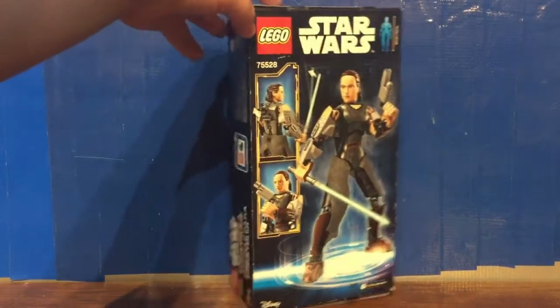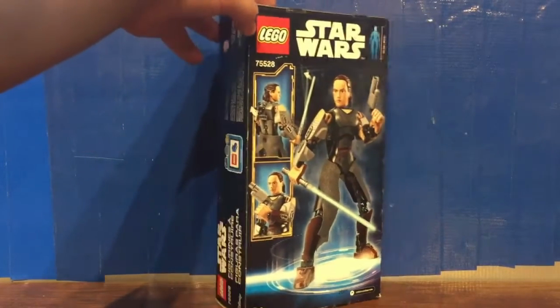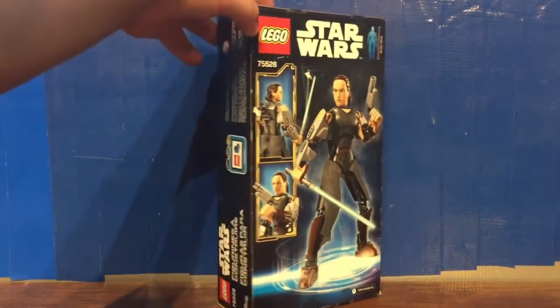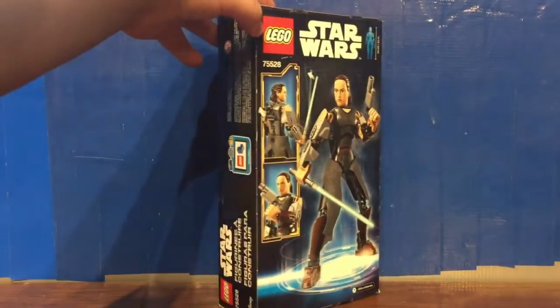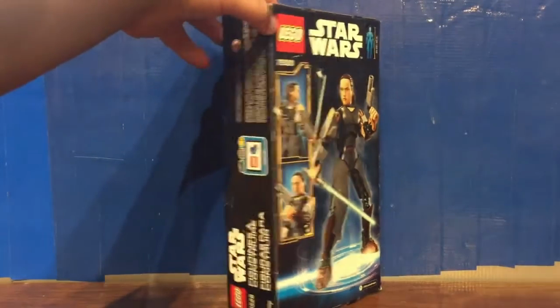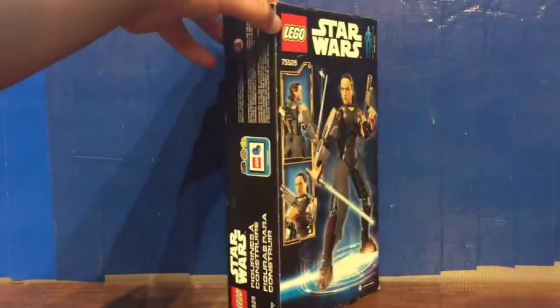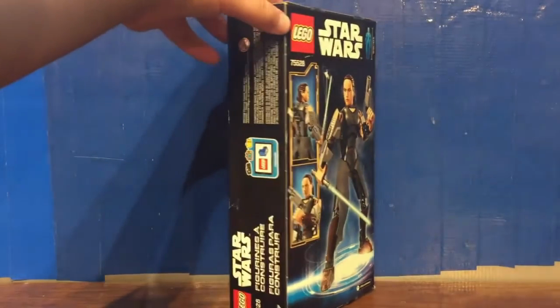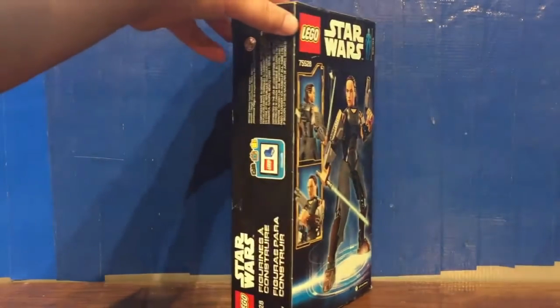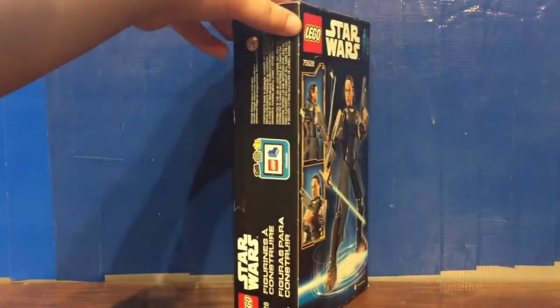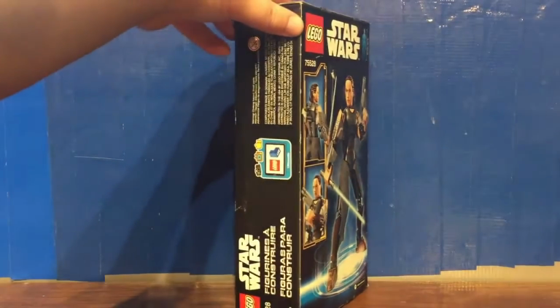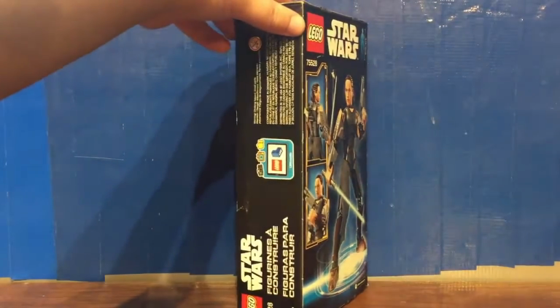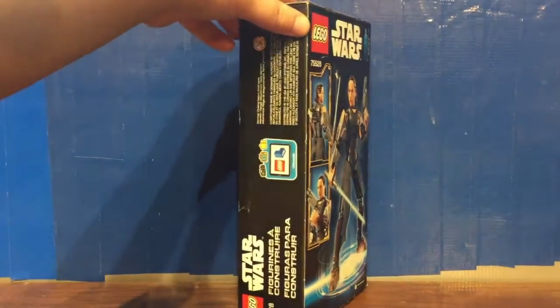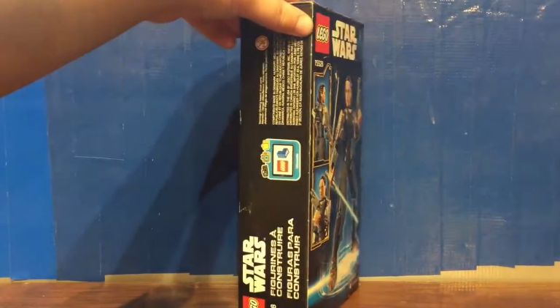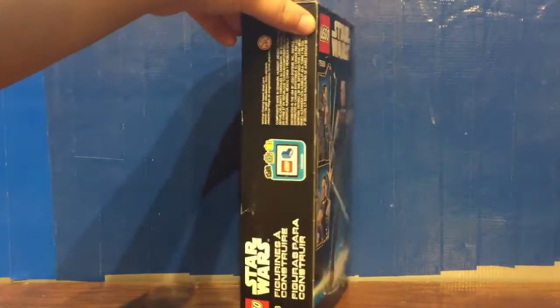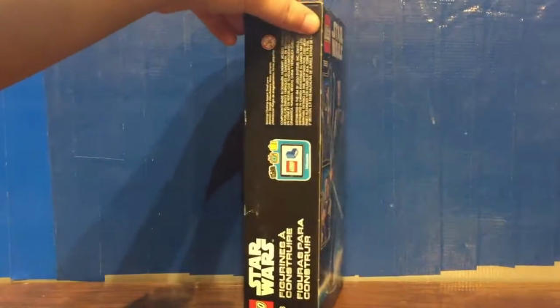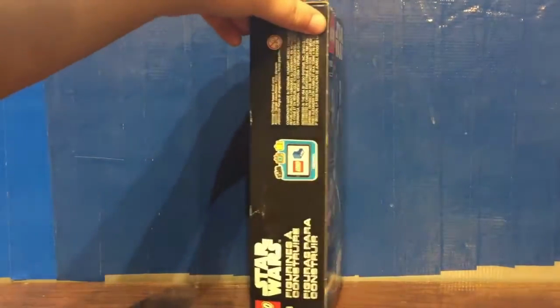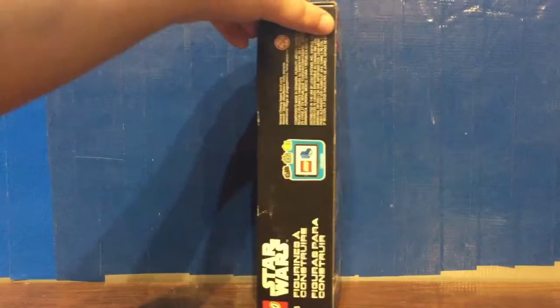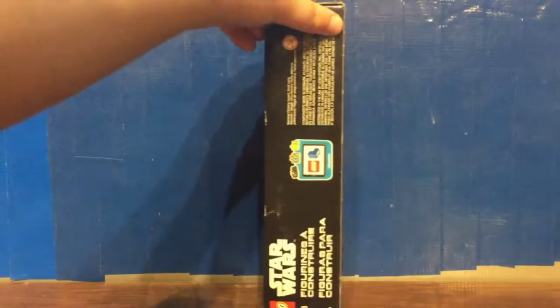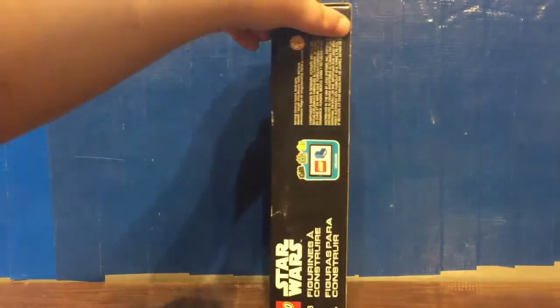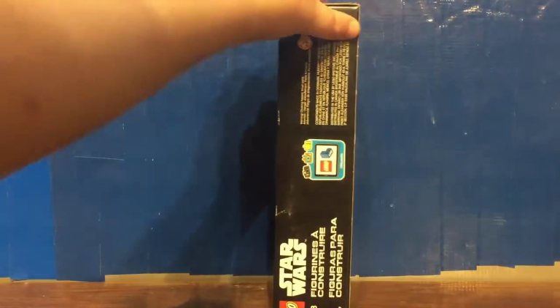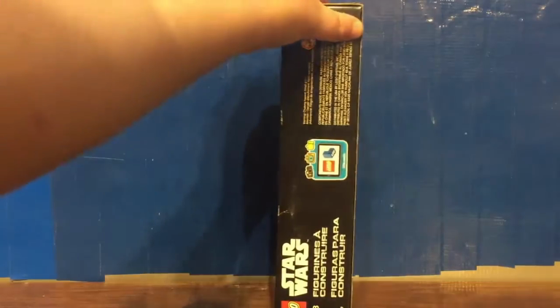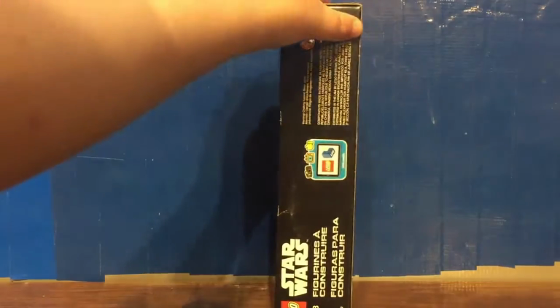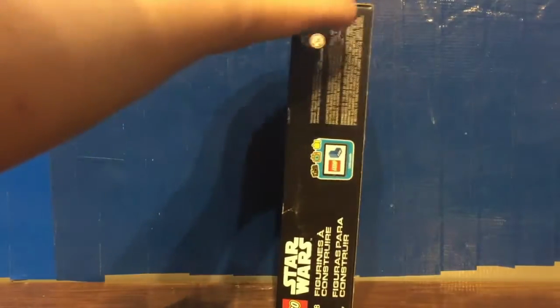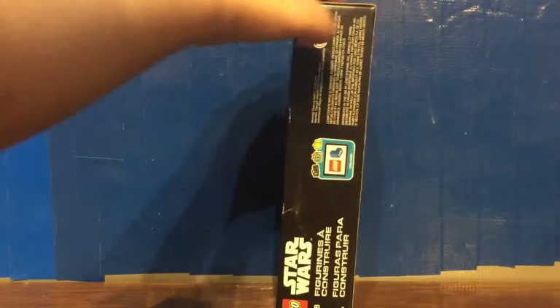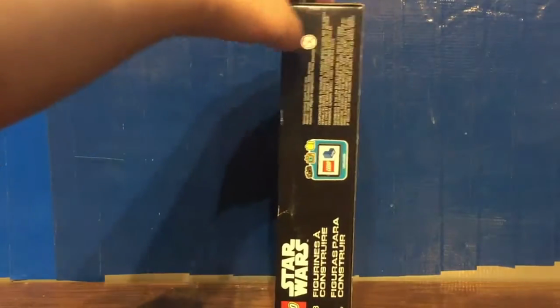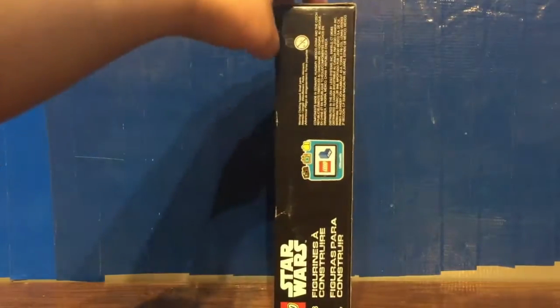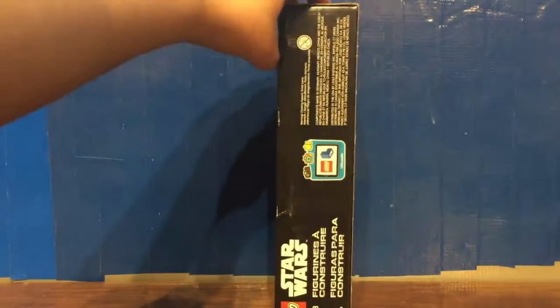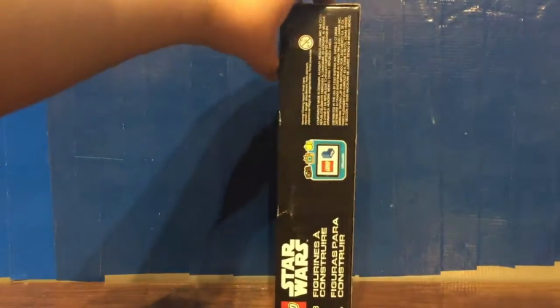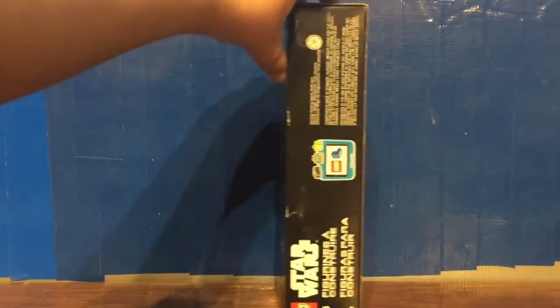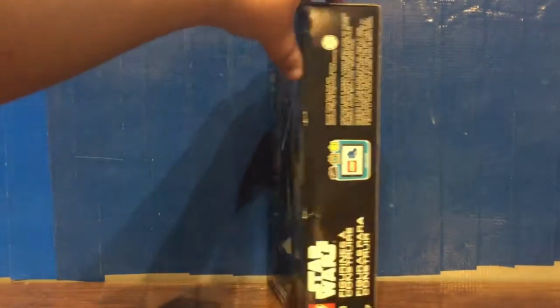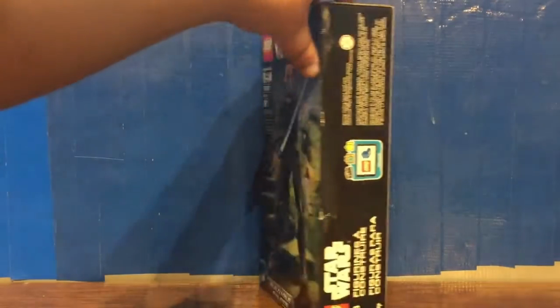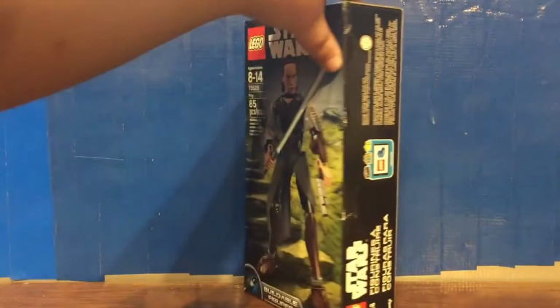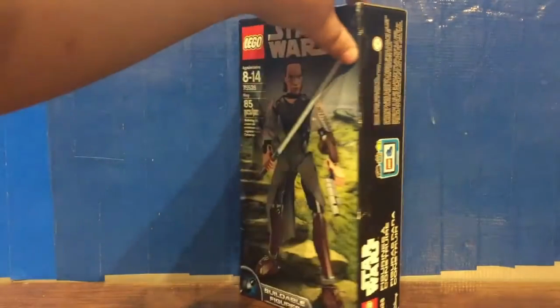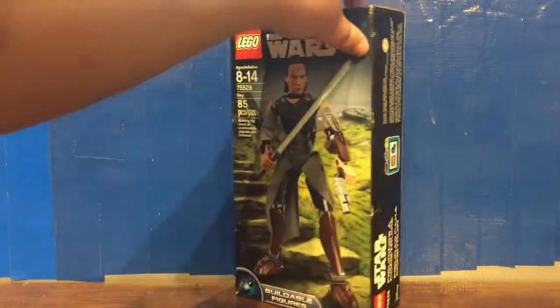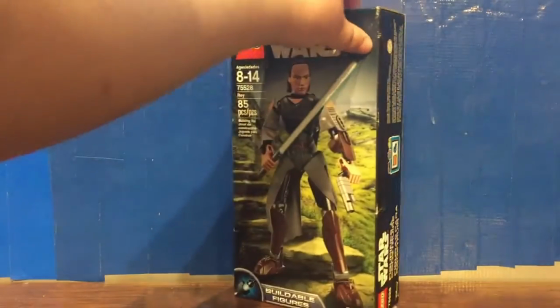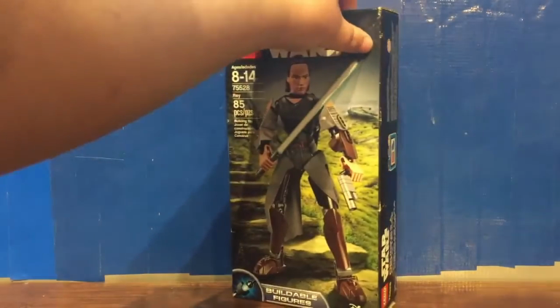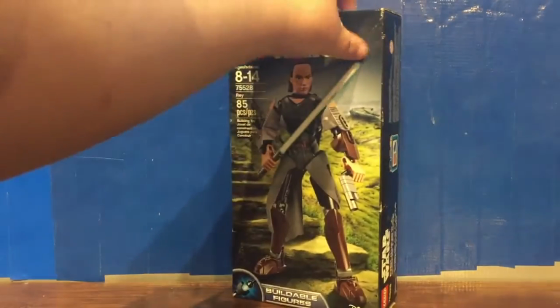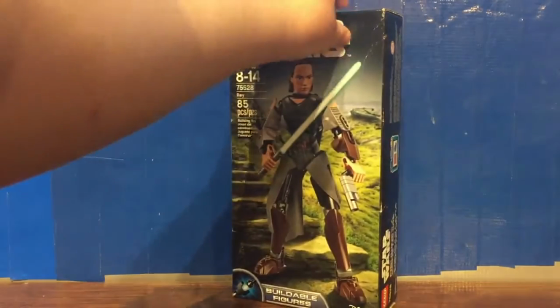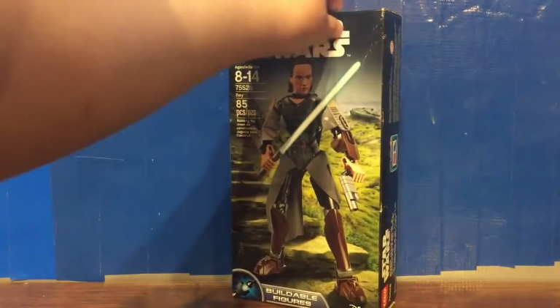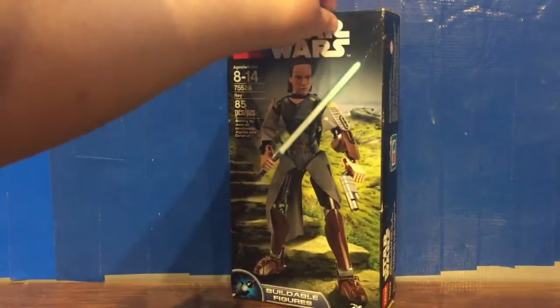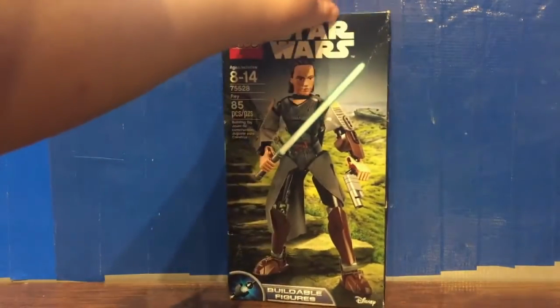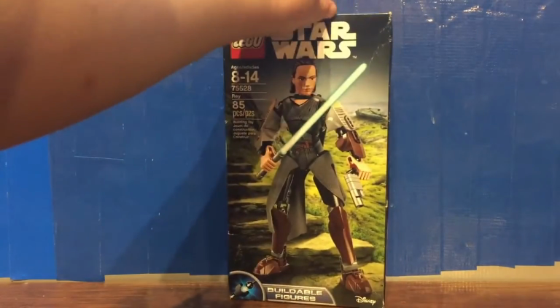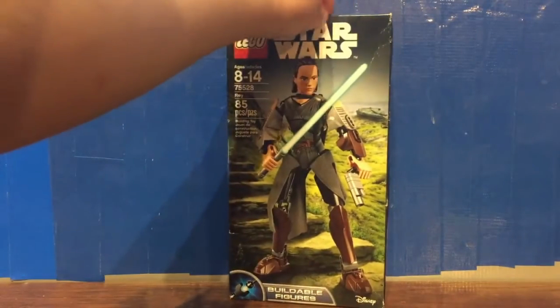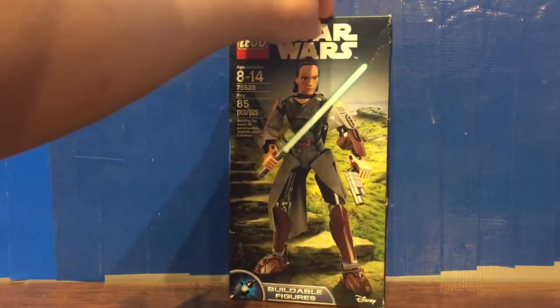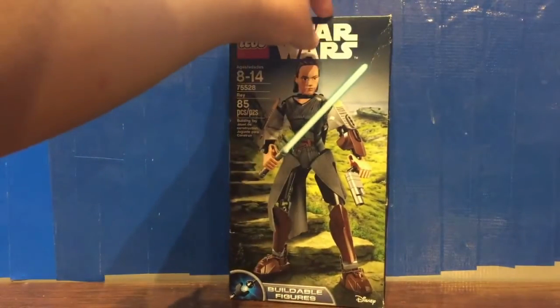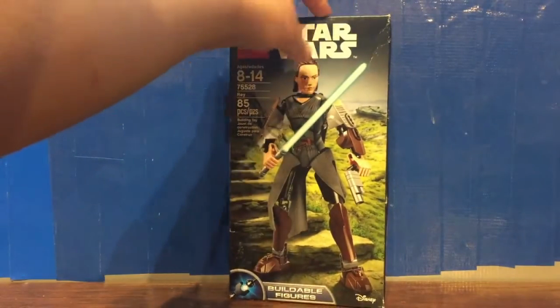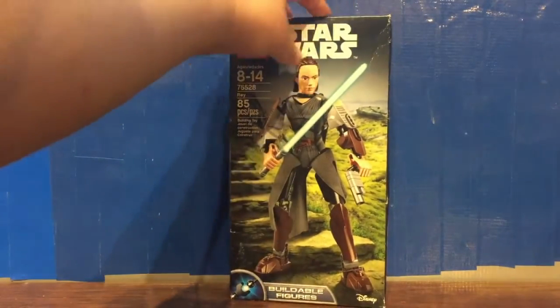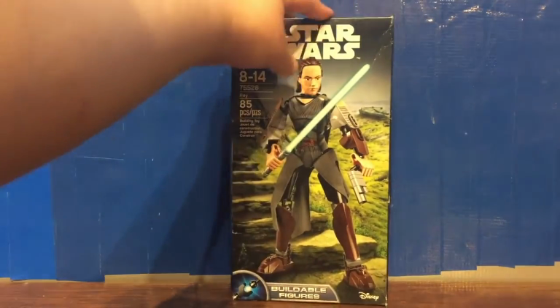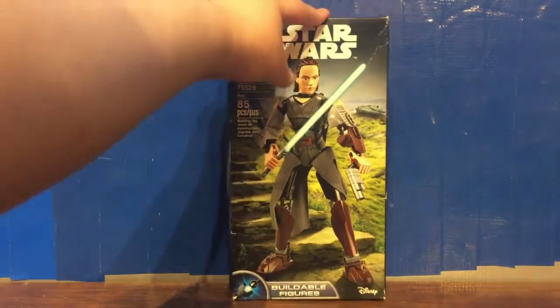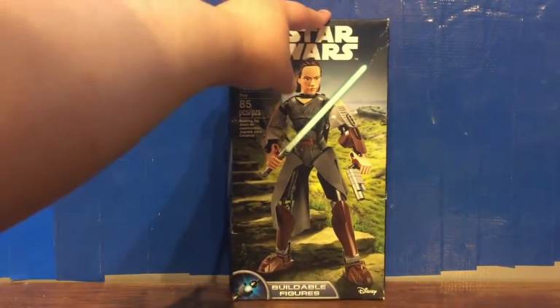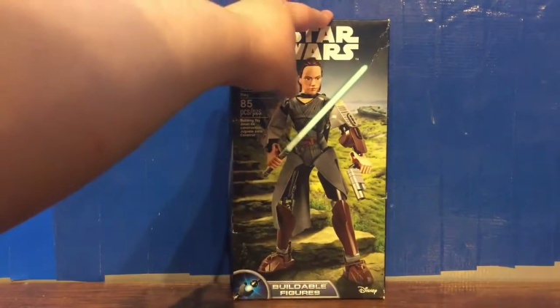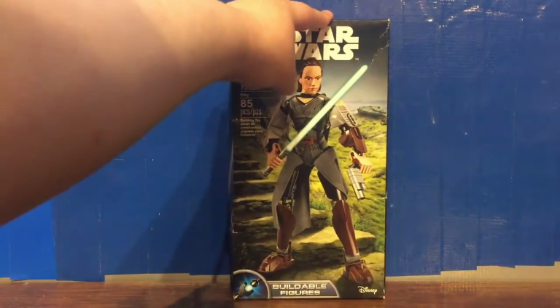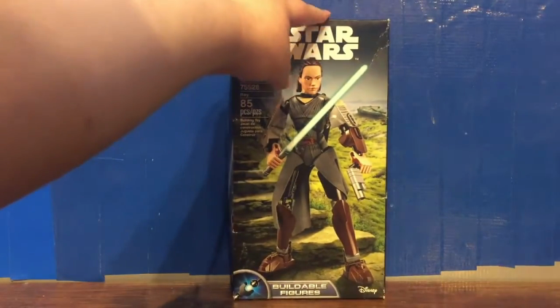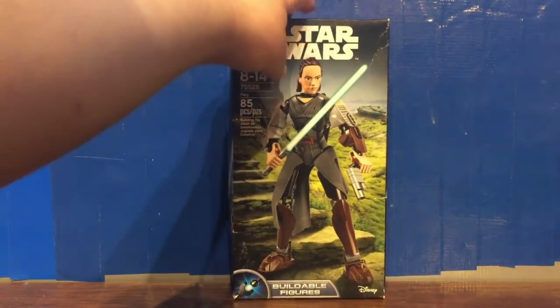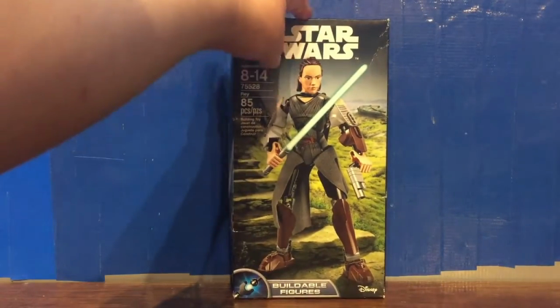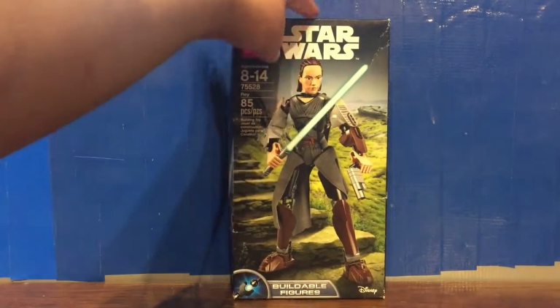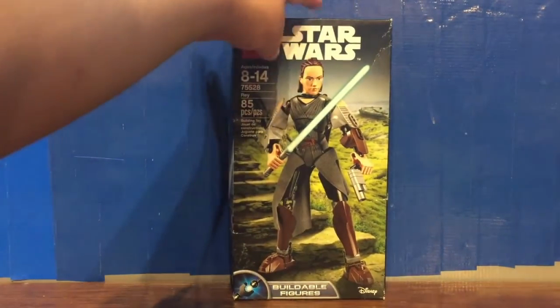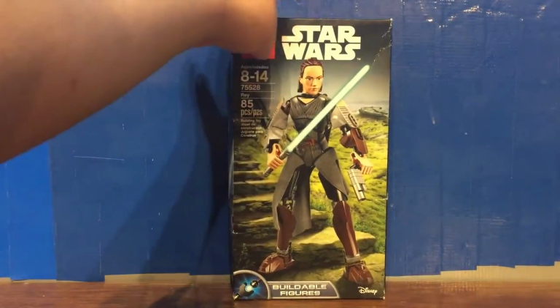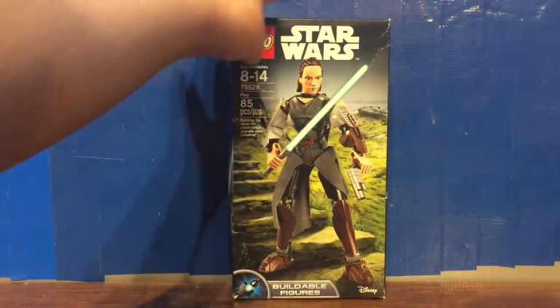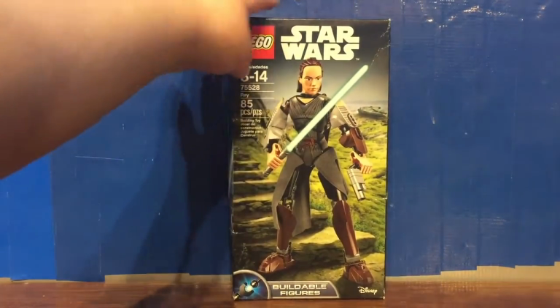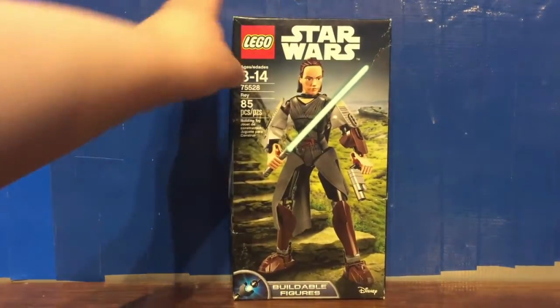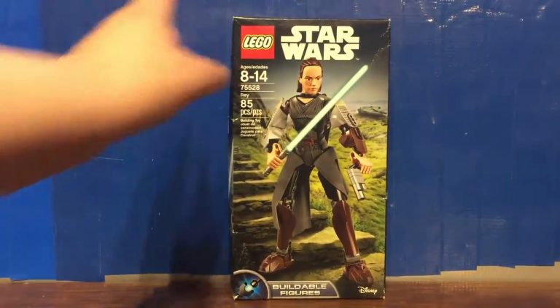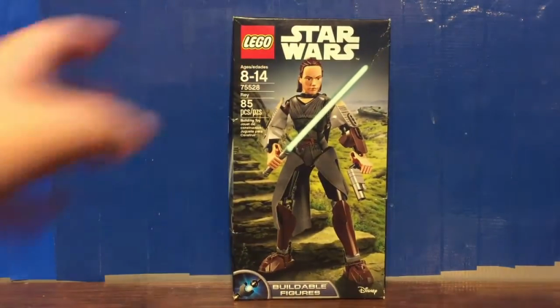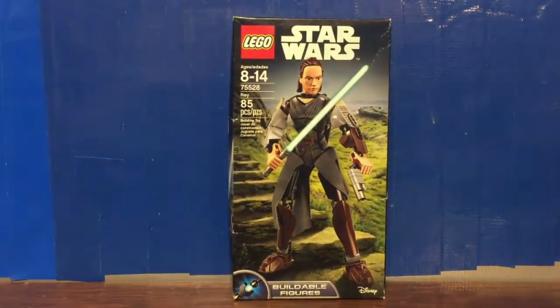It retails for $24.99 USD, $29.99 Canadian, and $24.99 pounds.